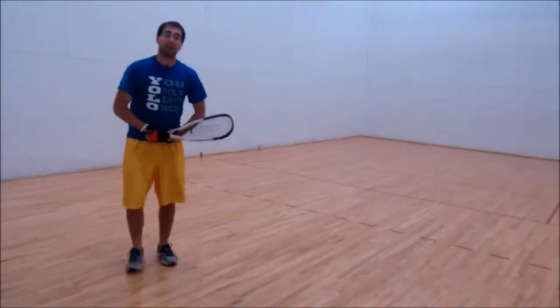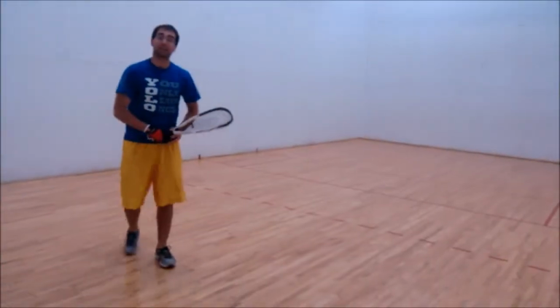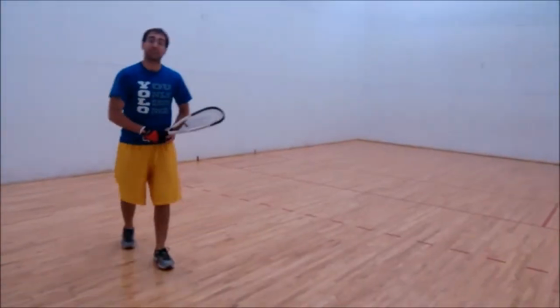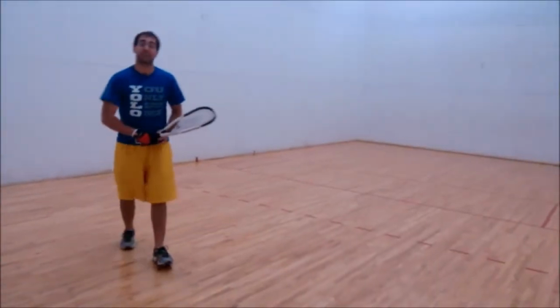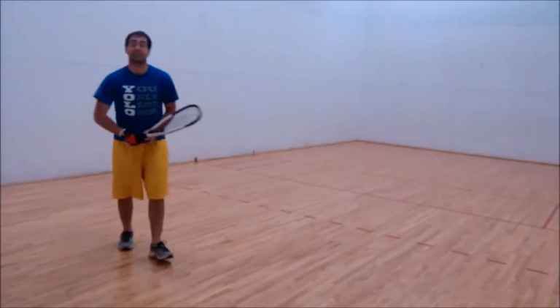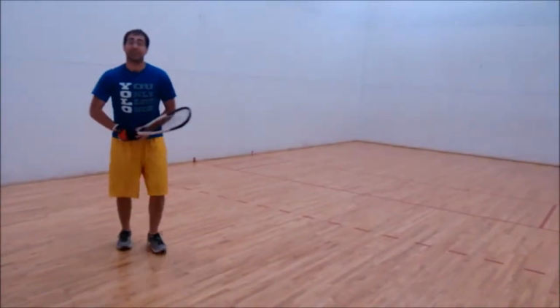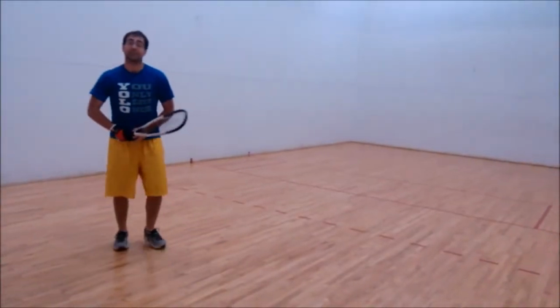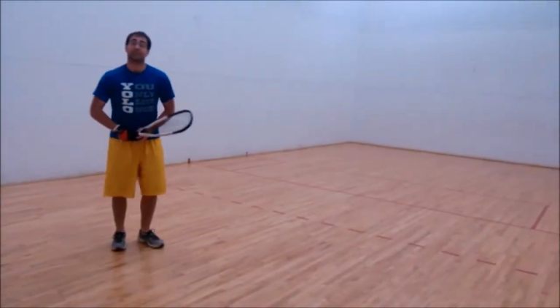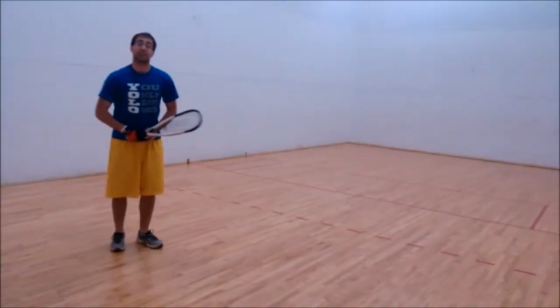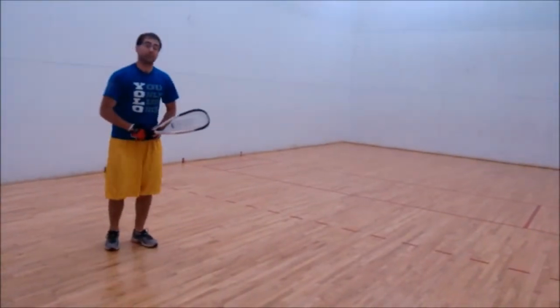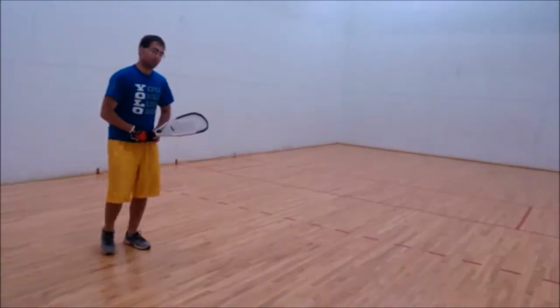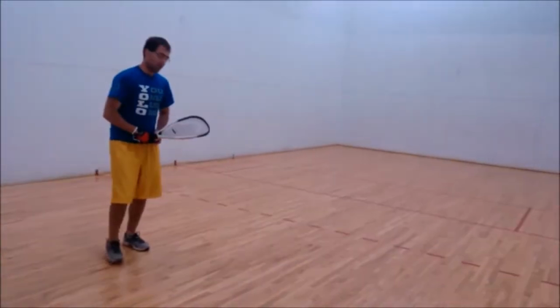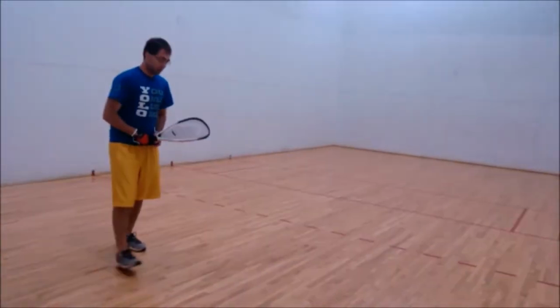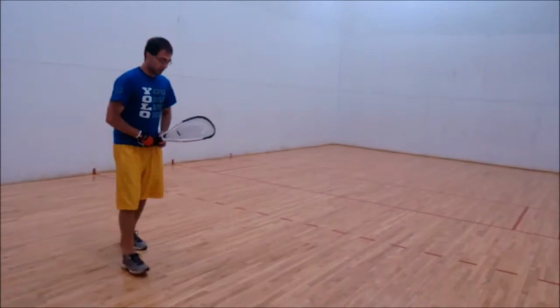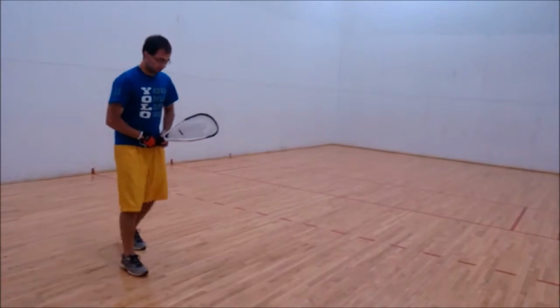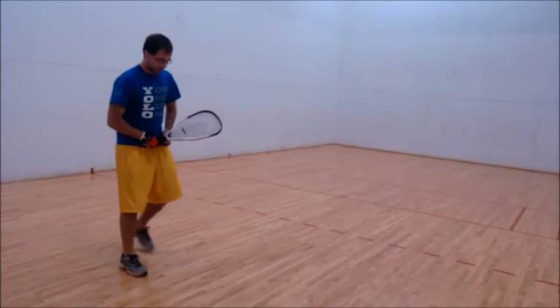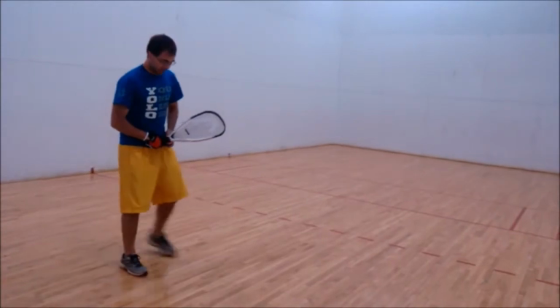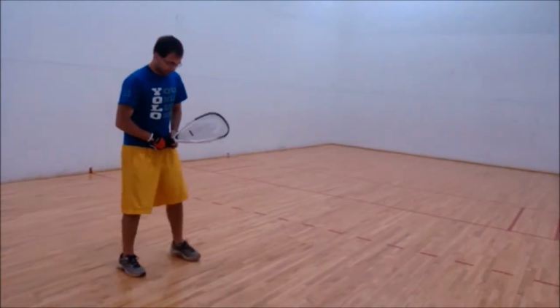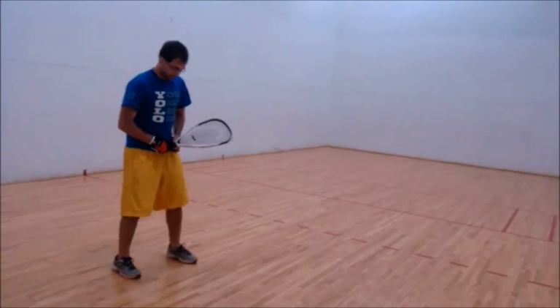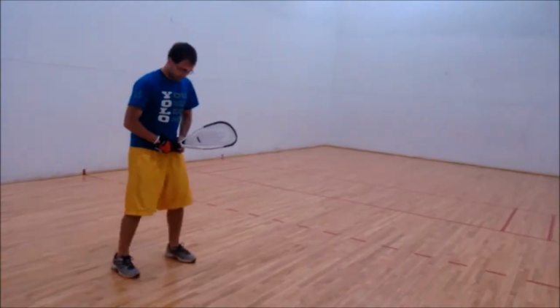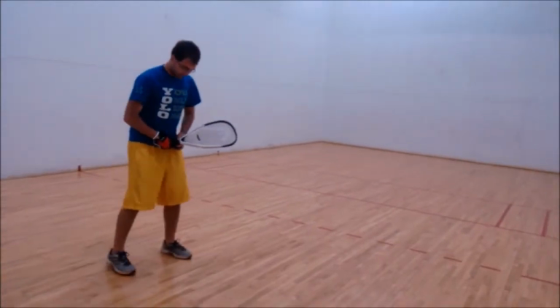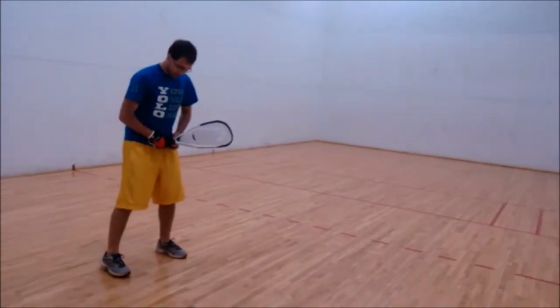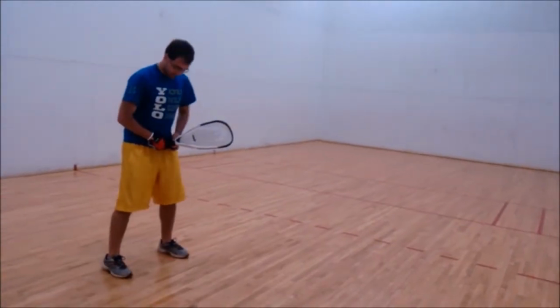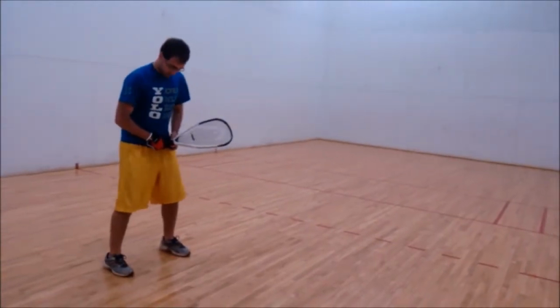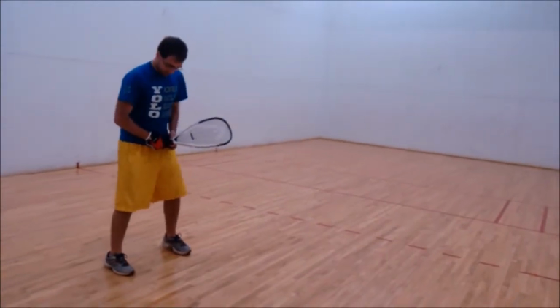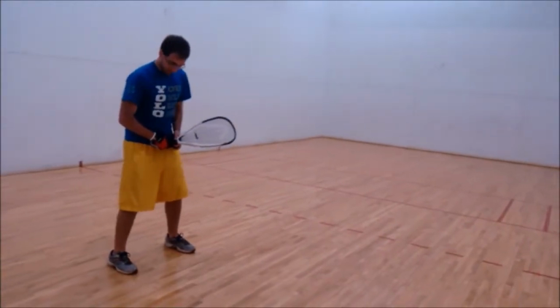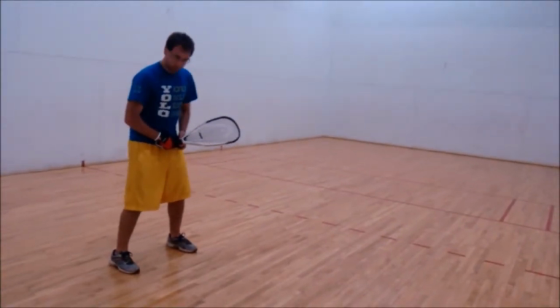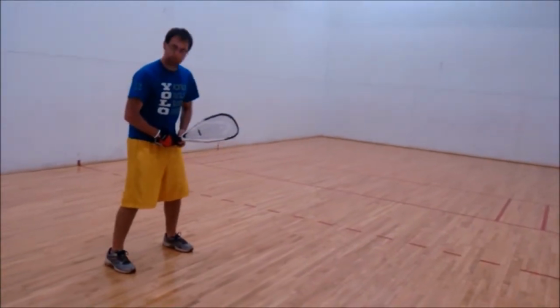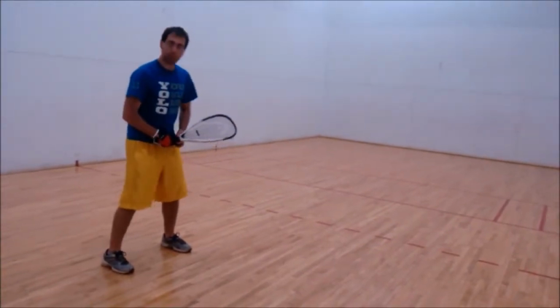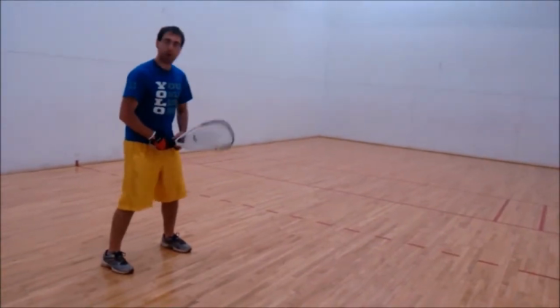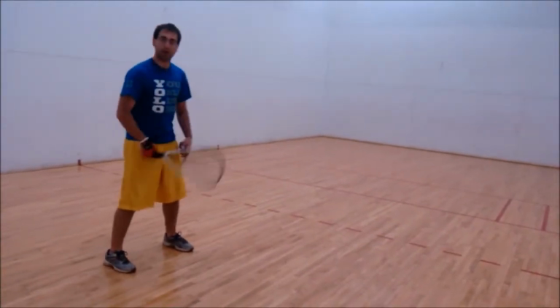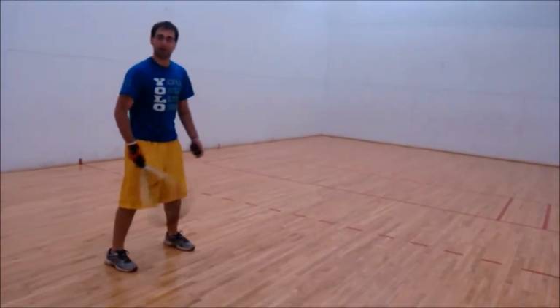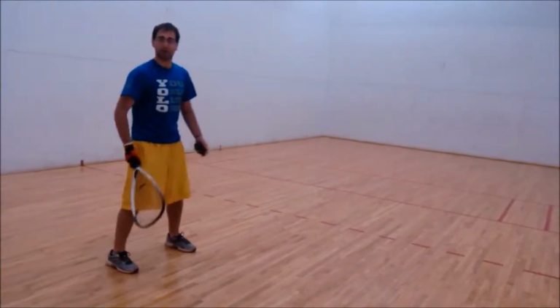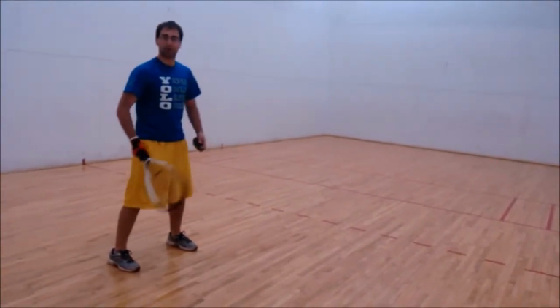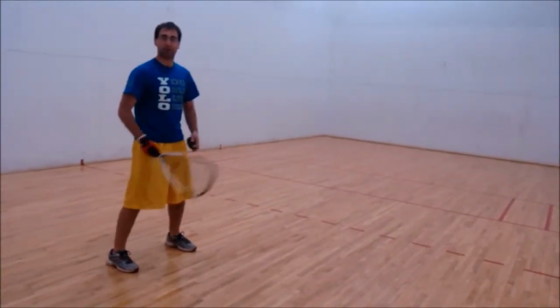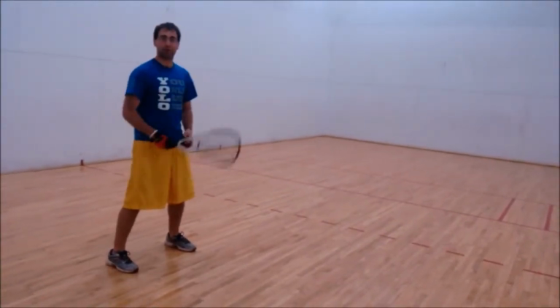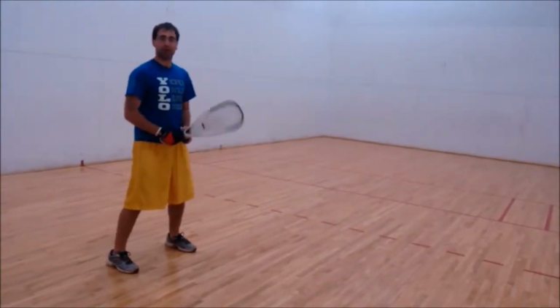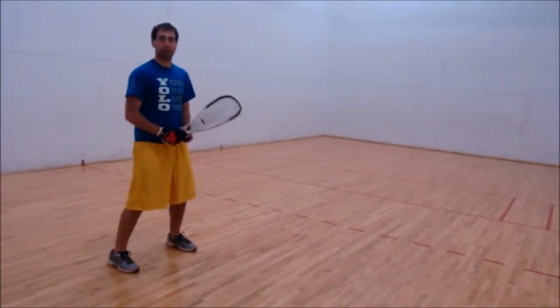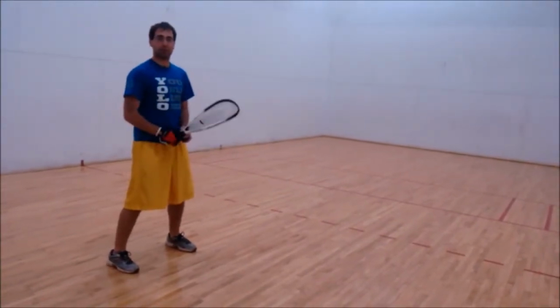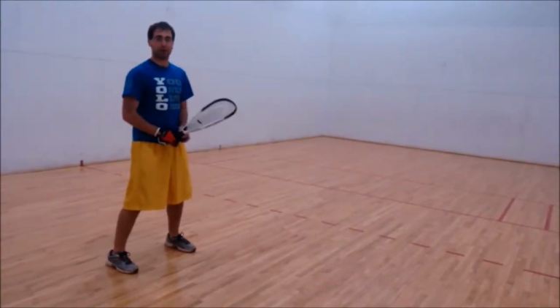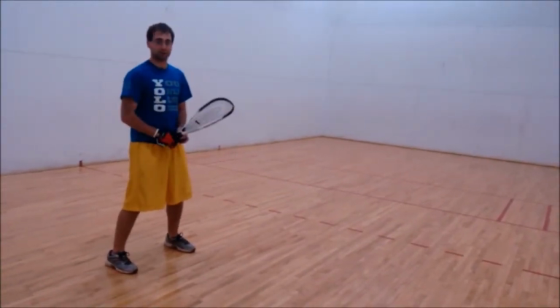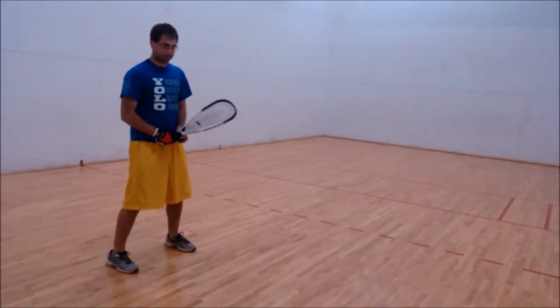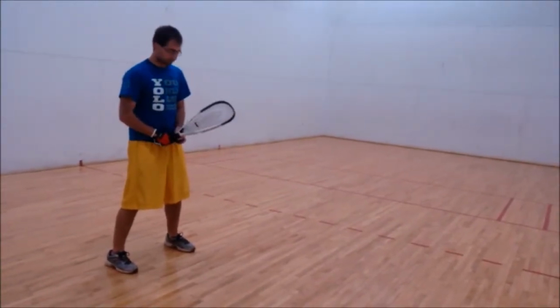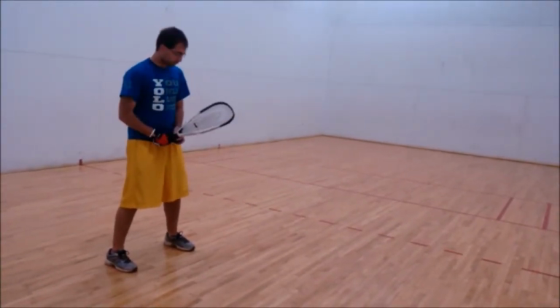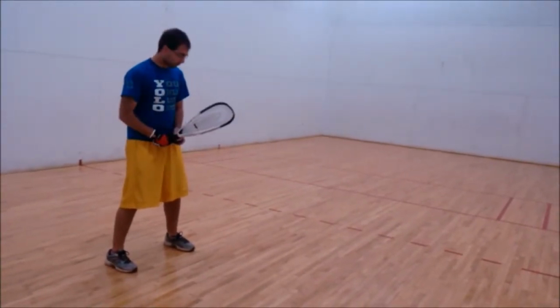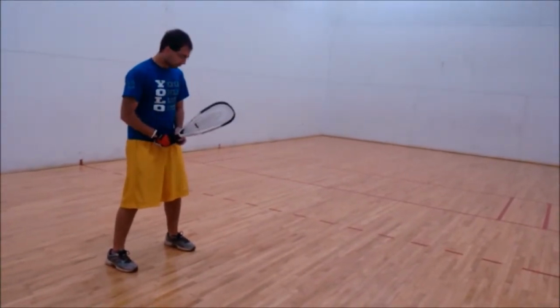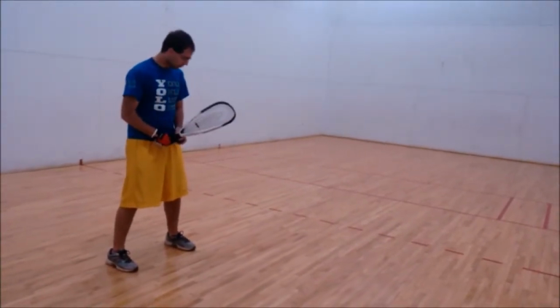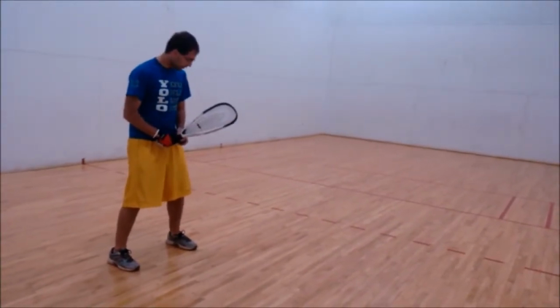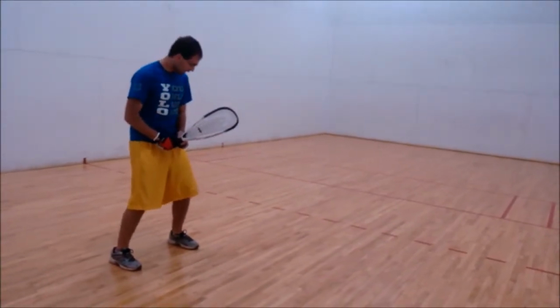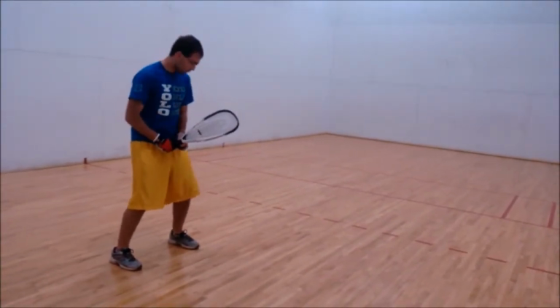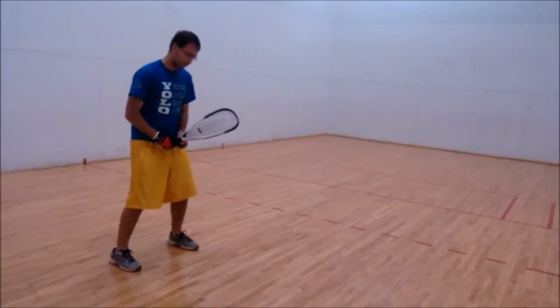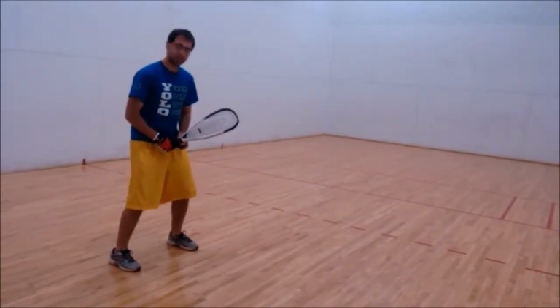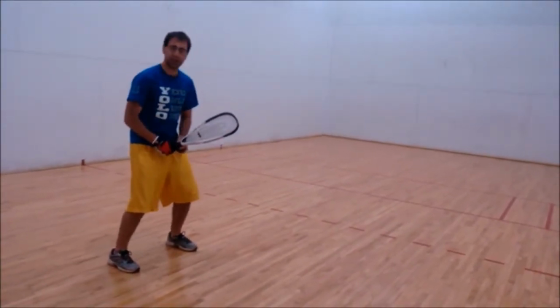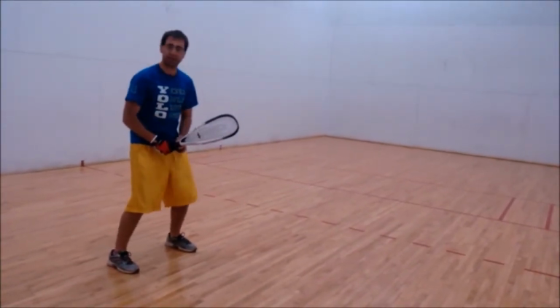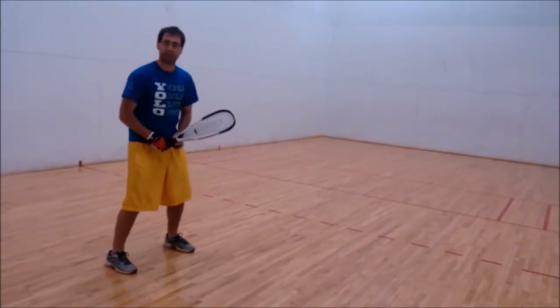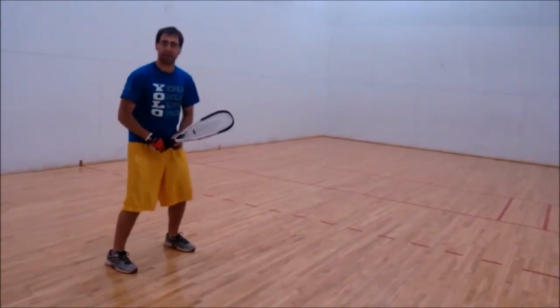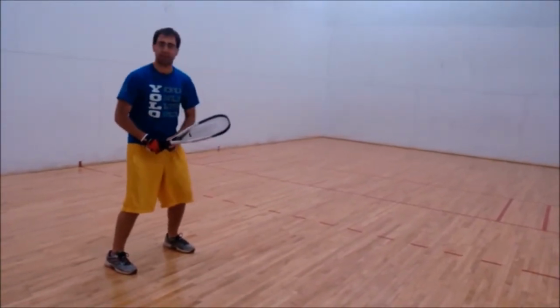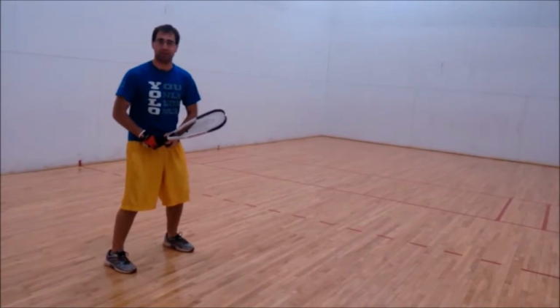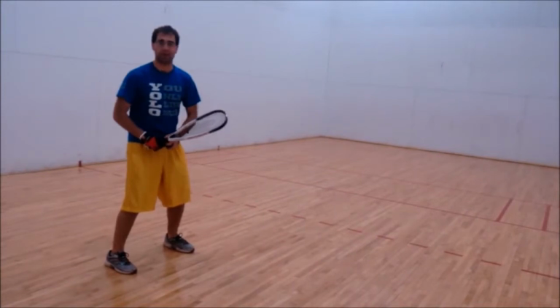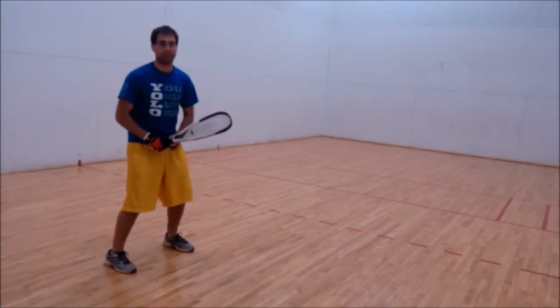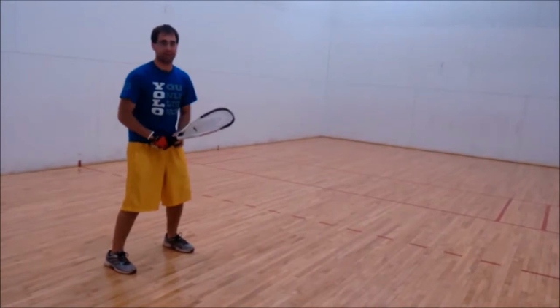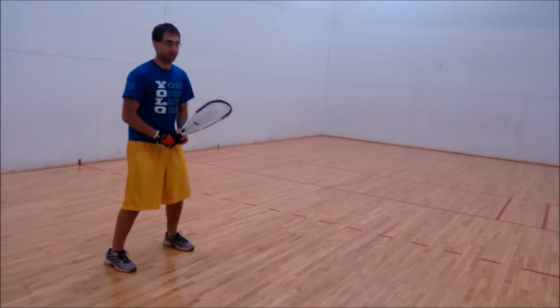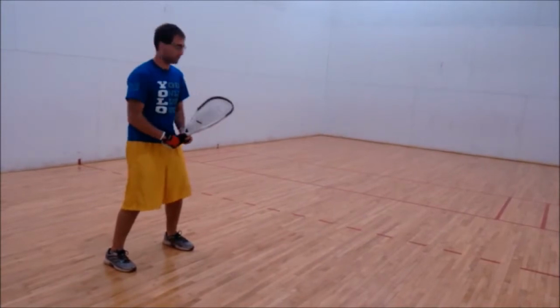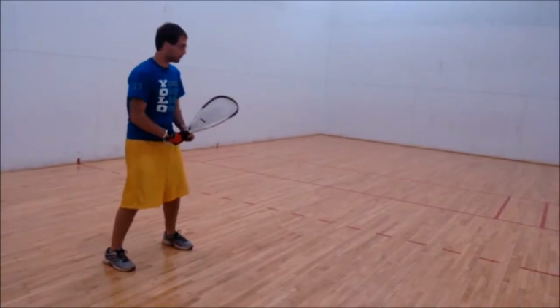Next is the stance. You want to stand with your feet a little bit wider than shoulder length apart, with a nice slight bend in the knee.